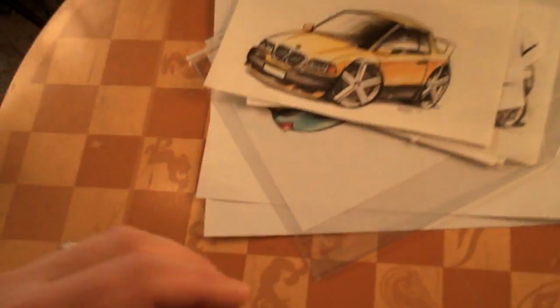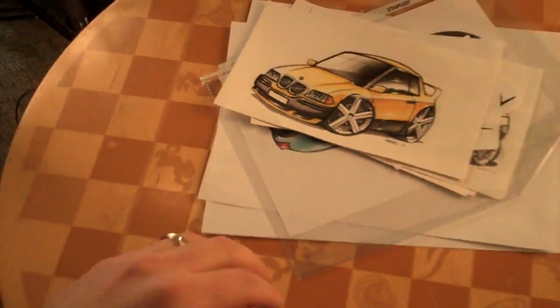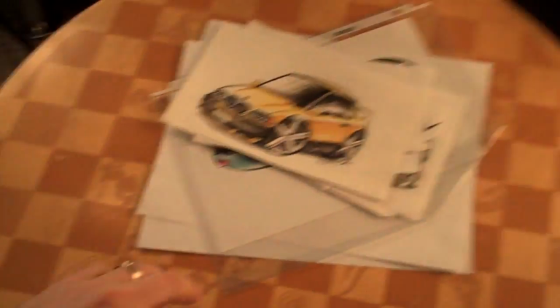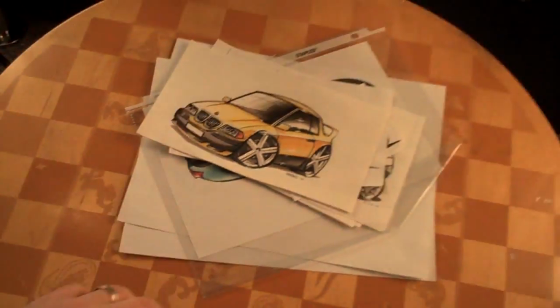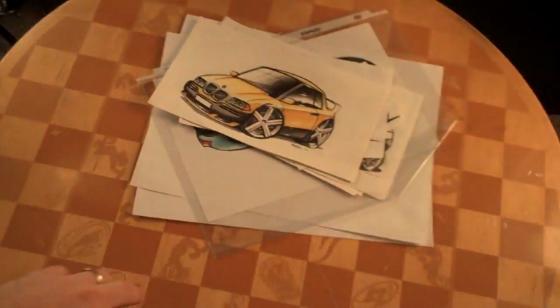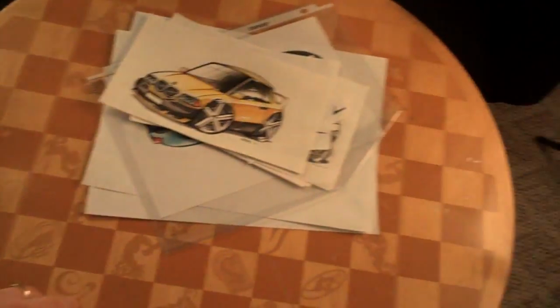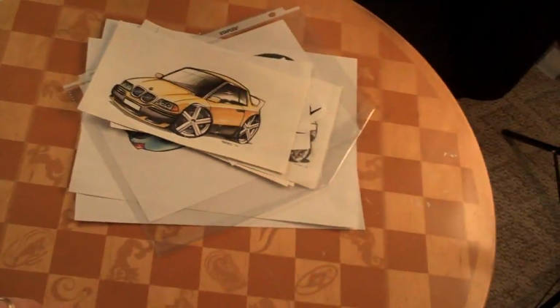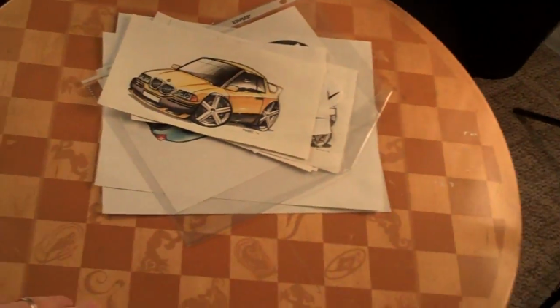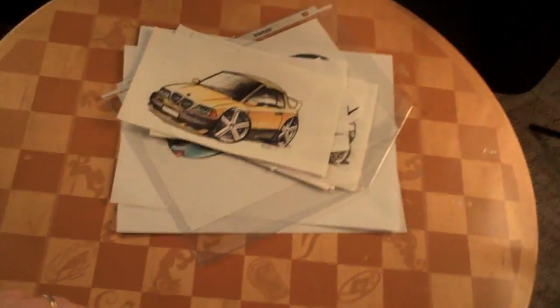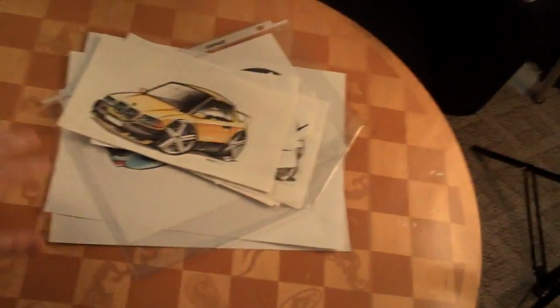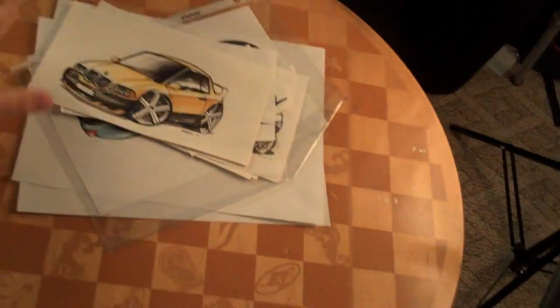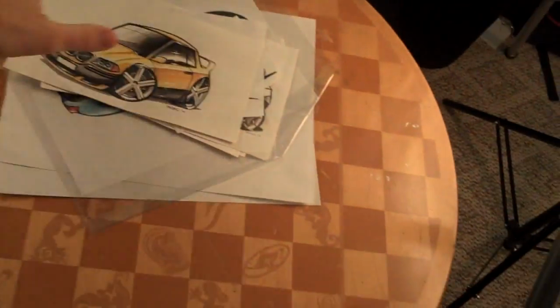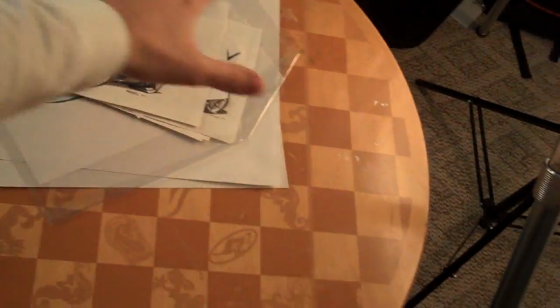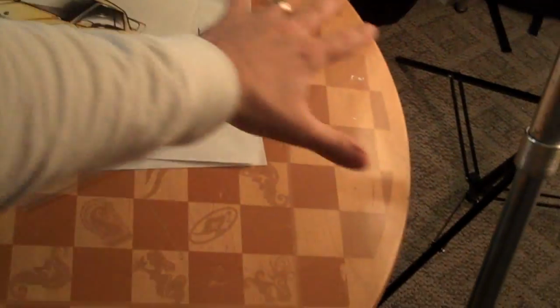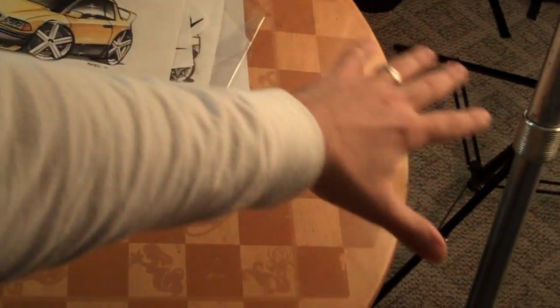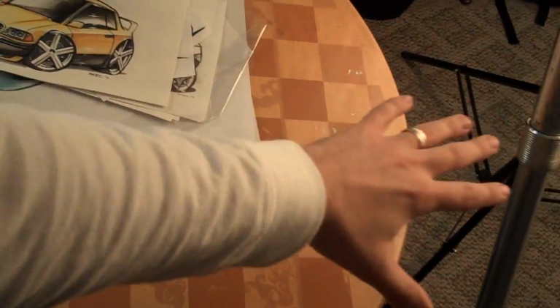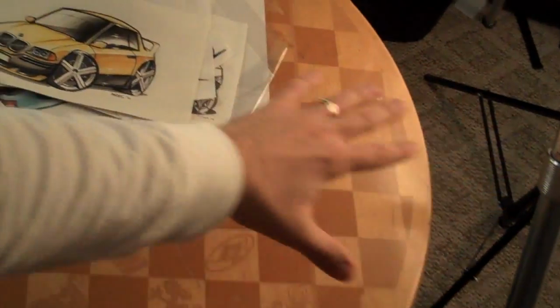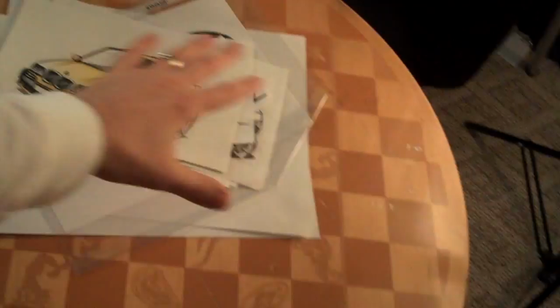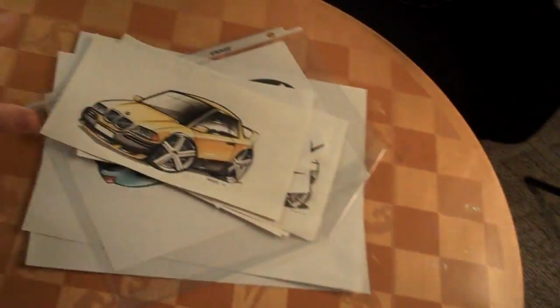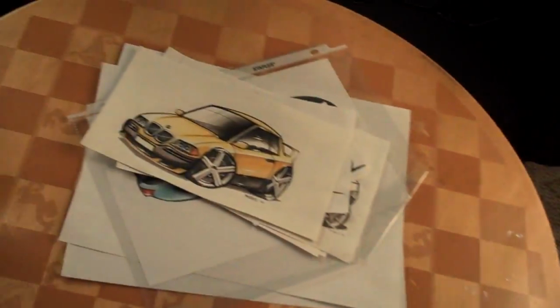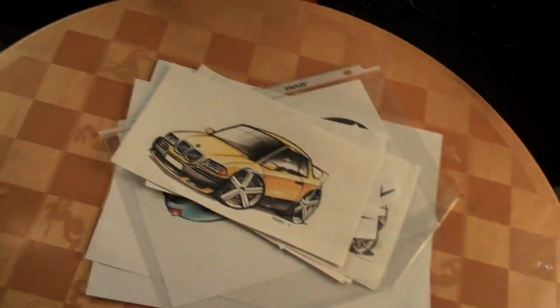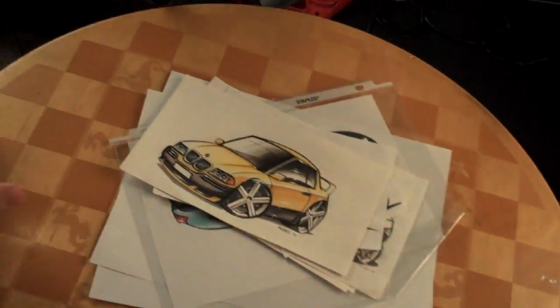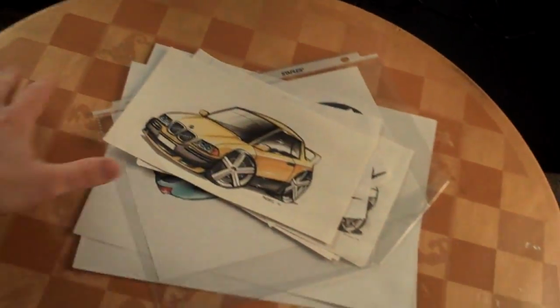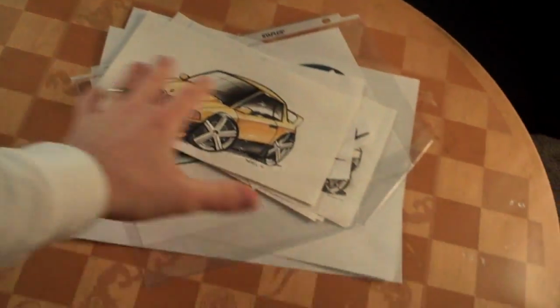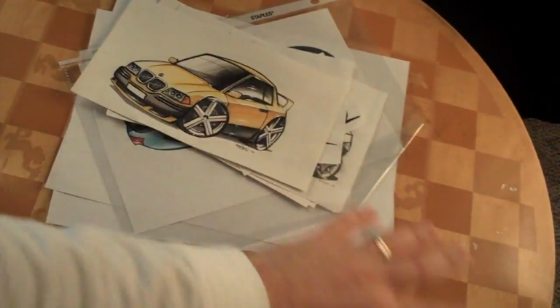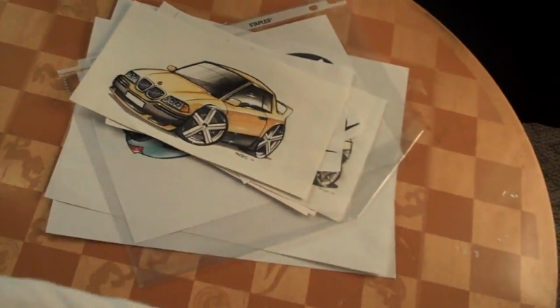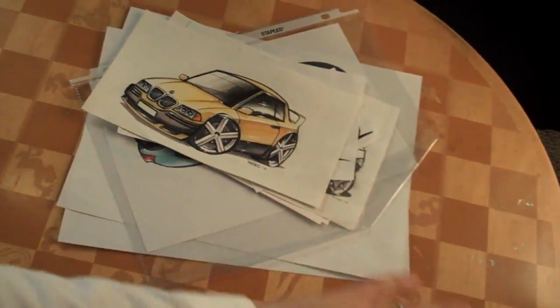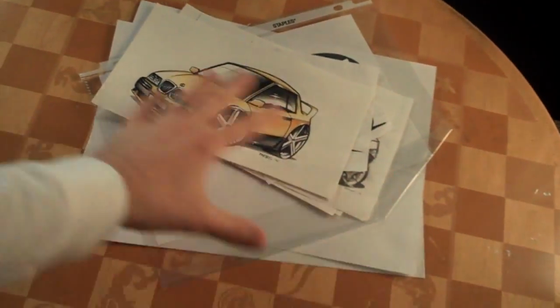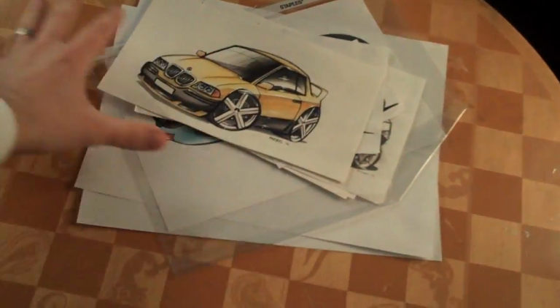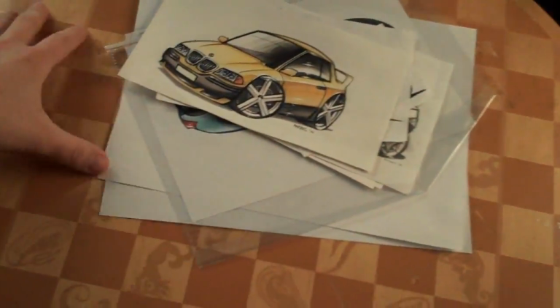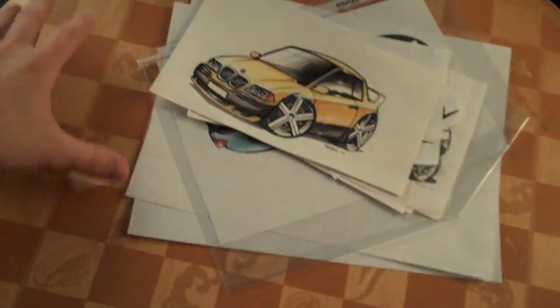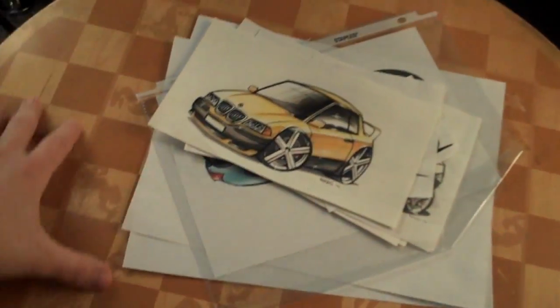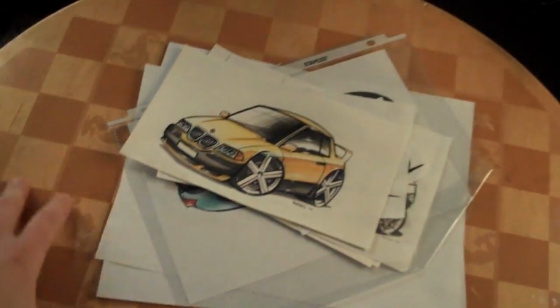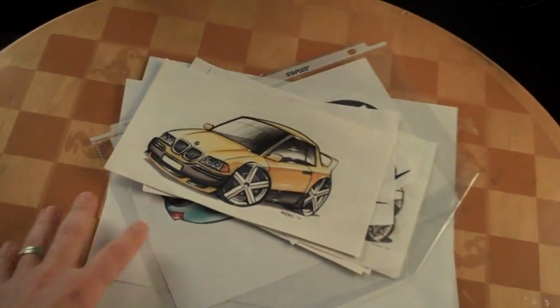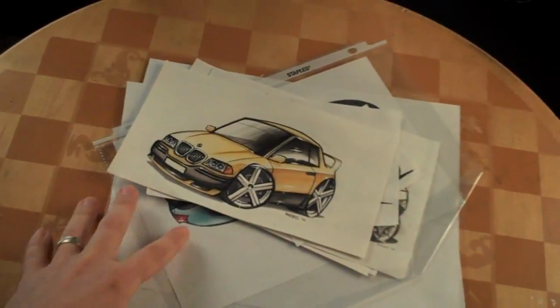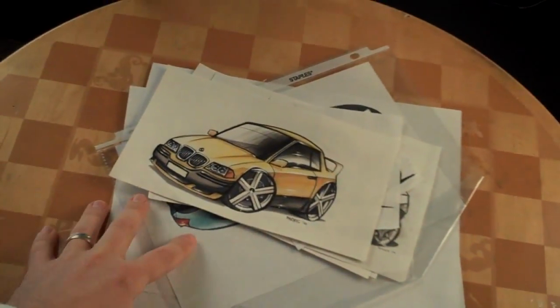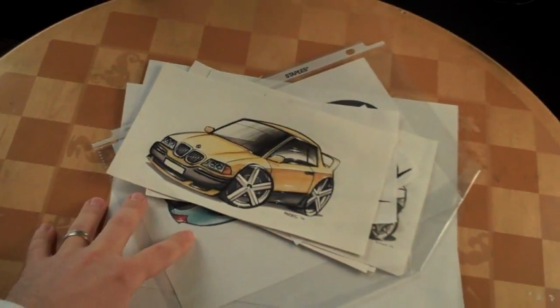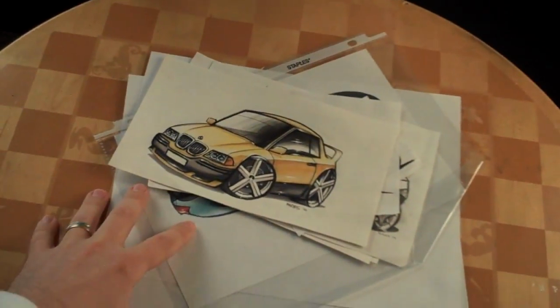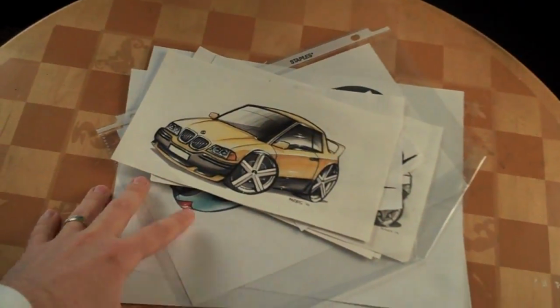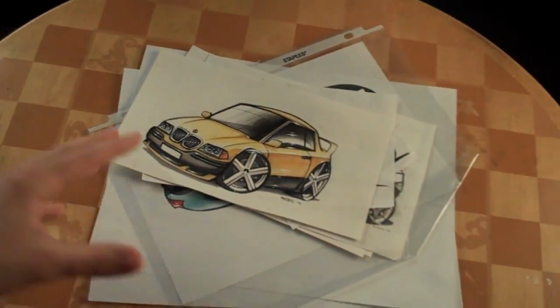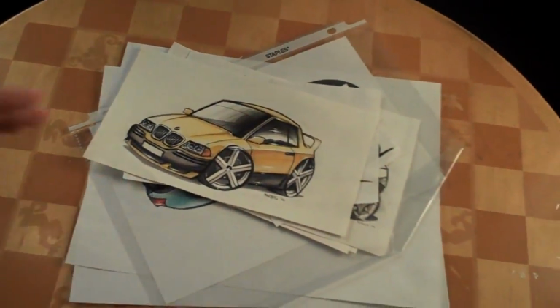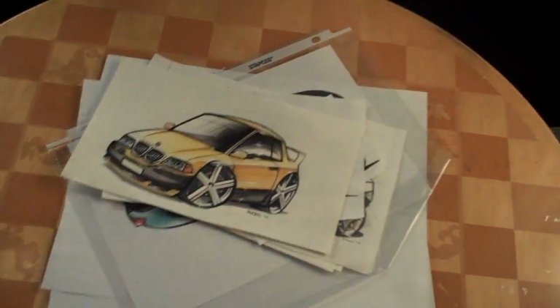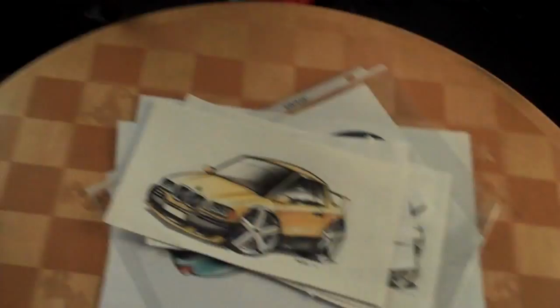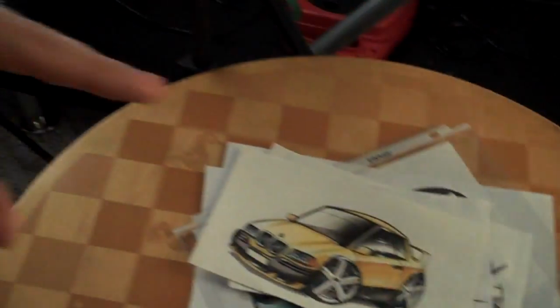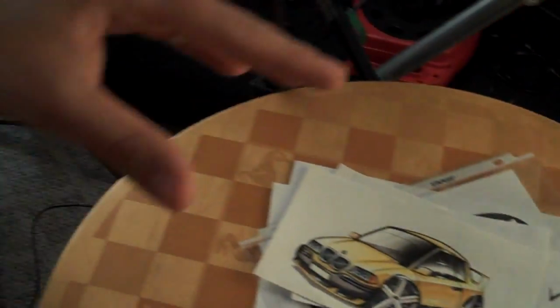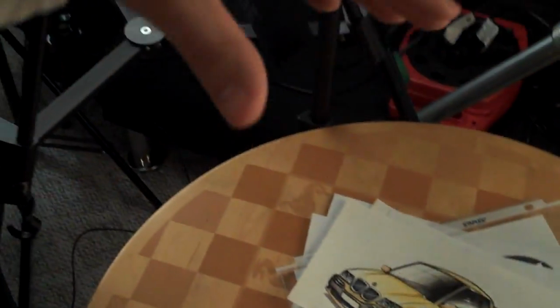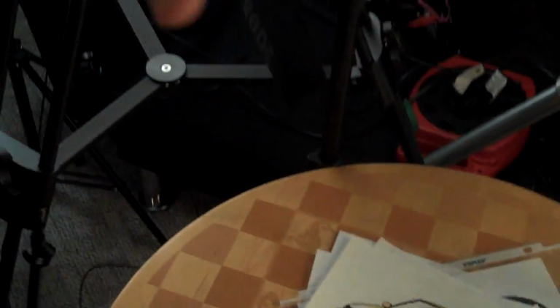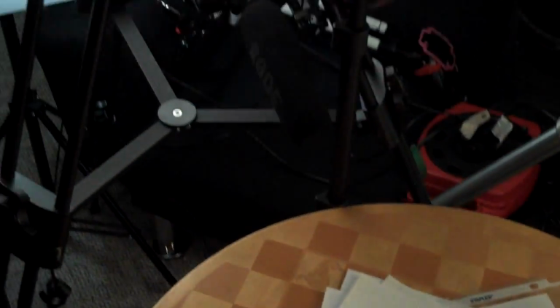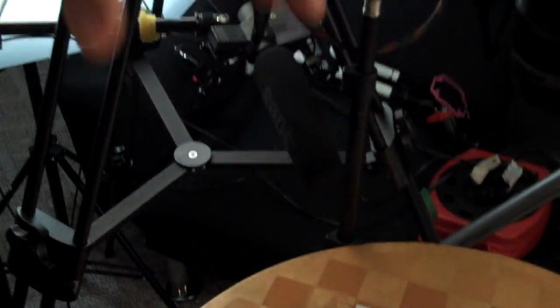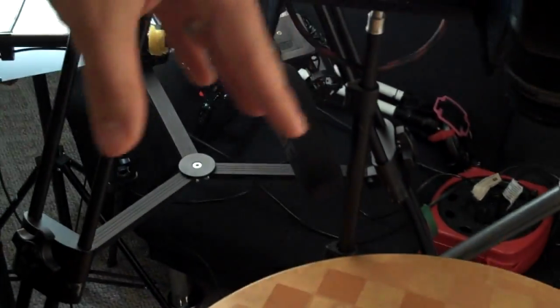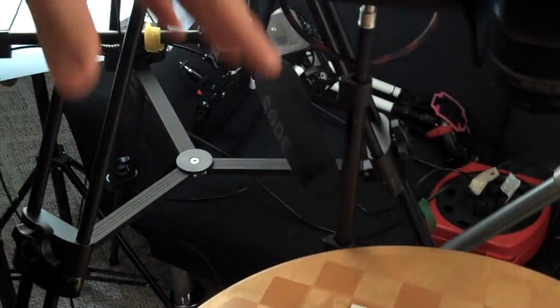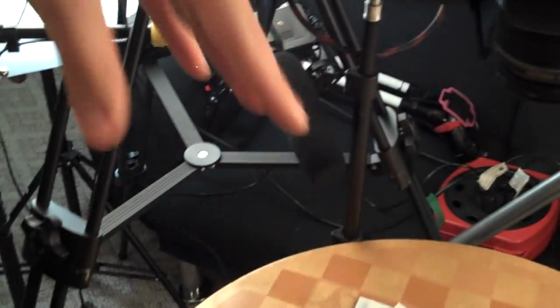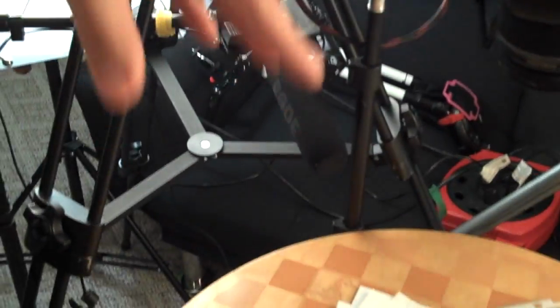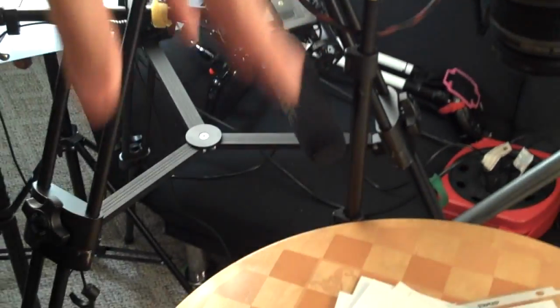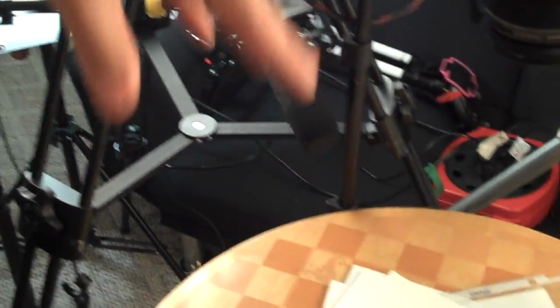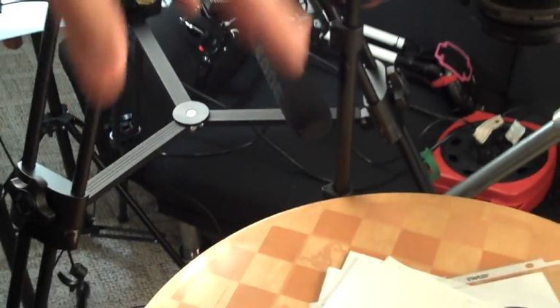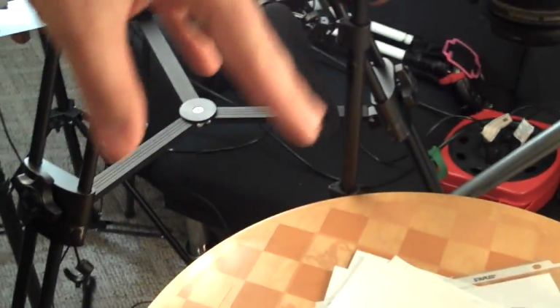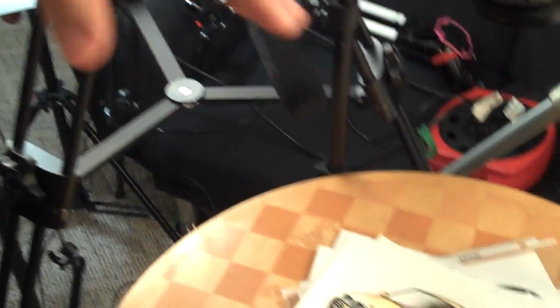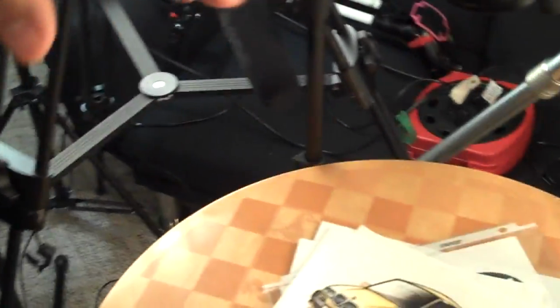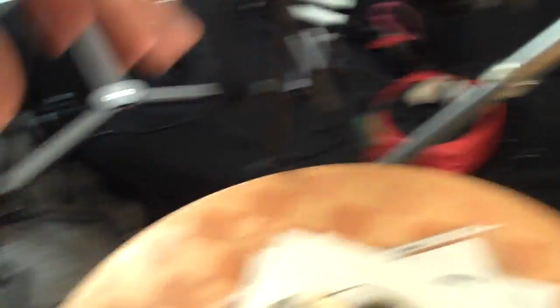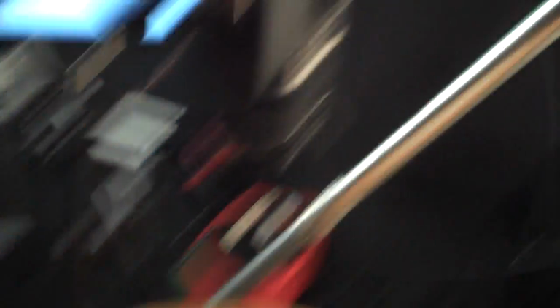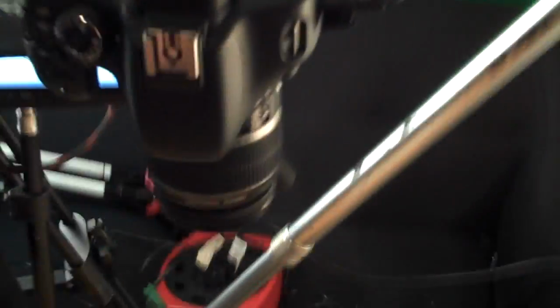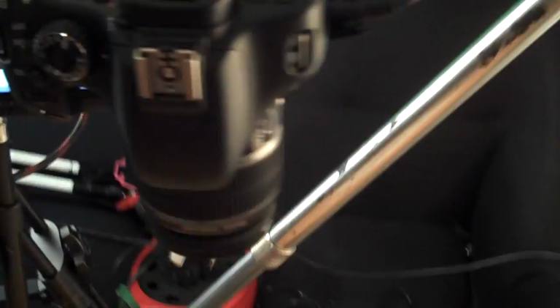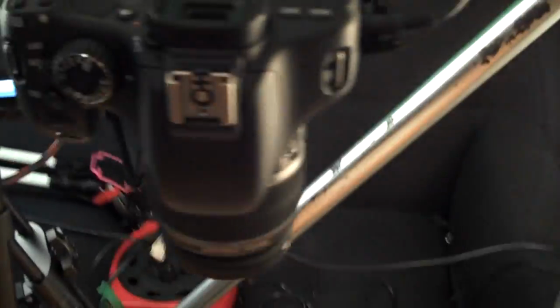That's the only way you're going to get a good result, because now you've got all this space to draw and spread out and put all your stuff without a camera trying to poke over your shoulder.